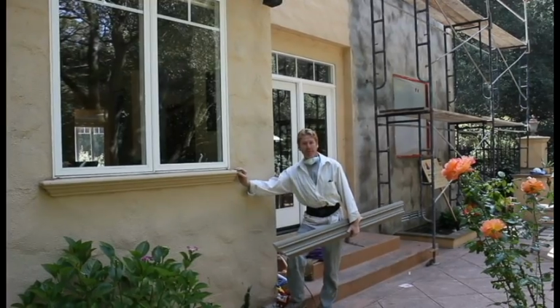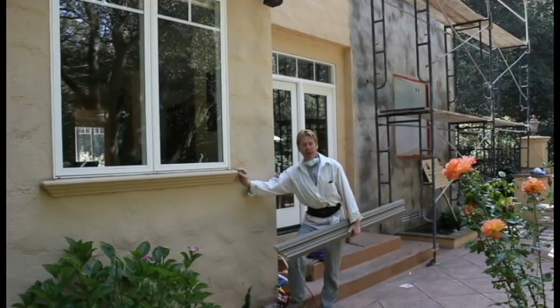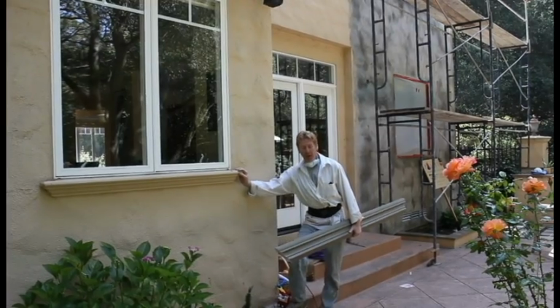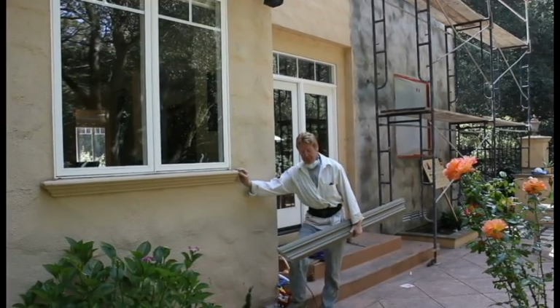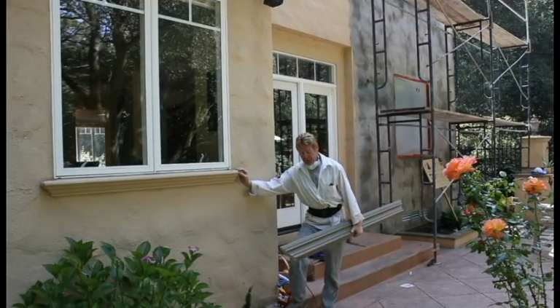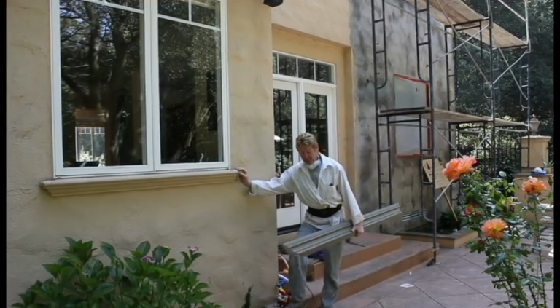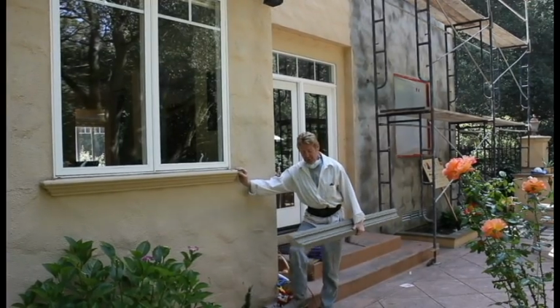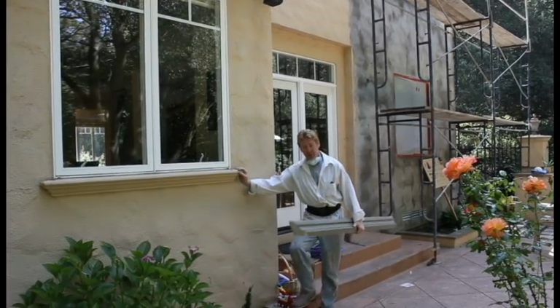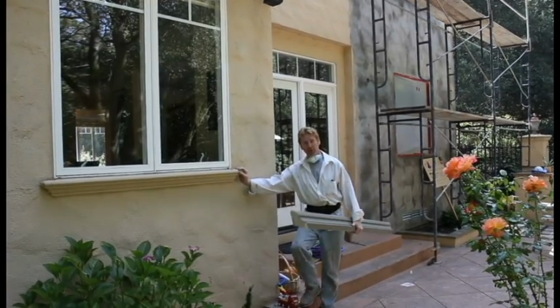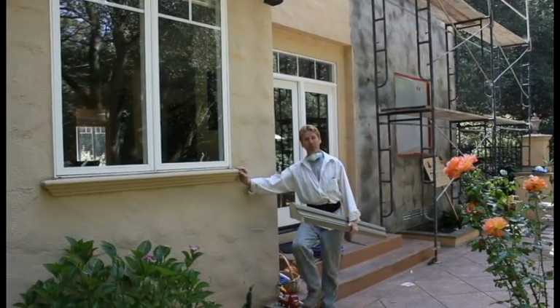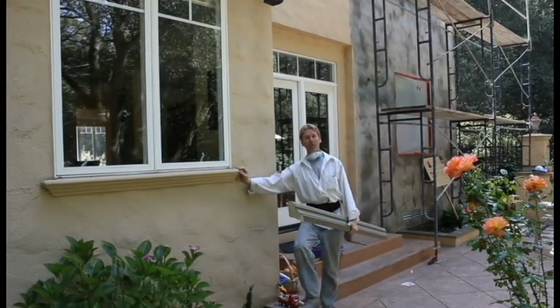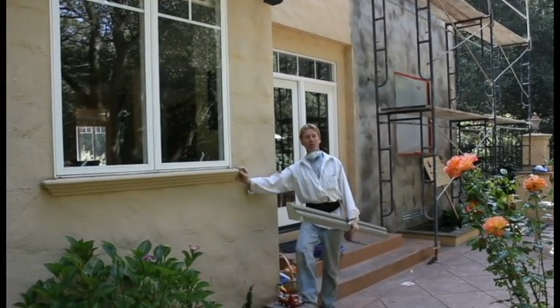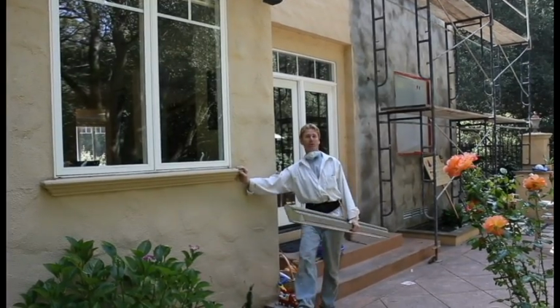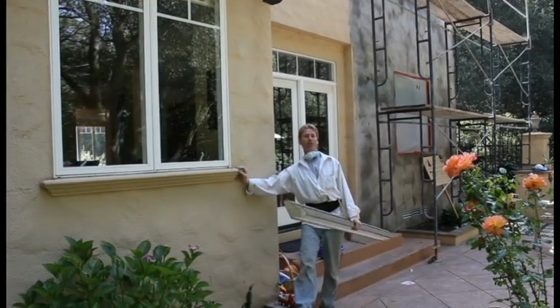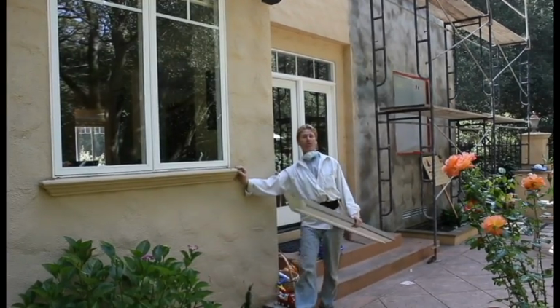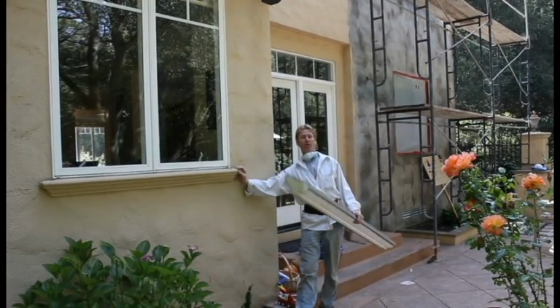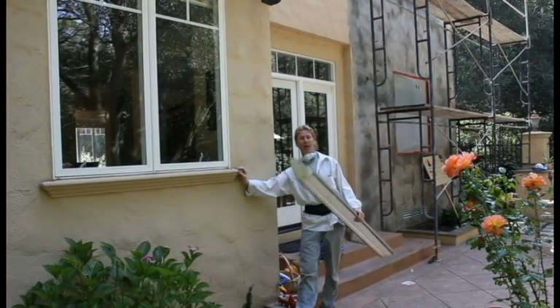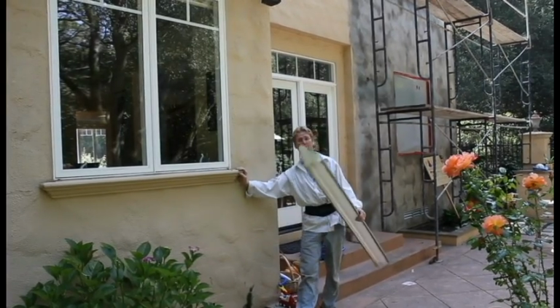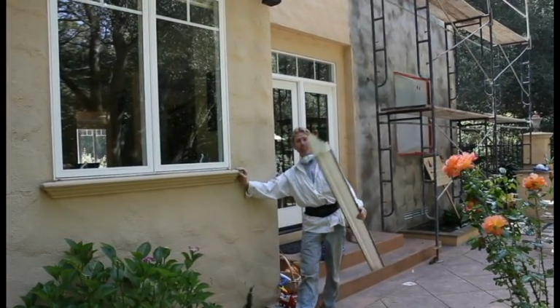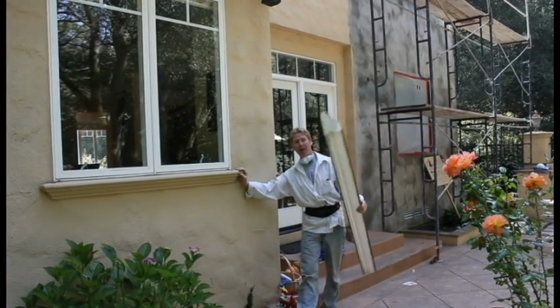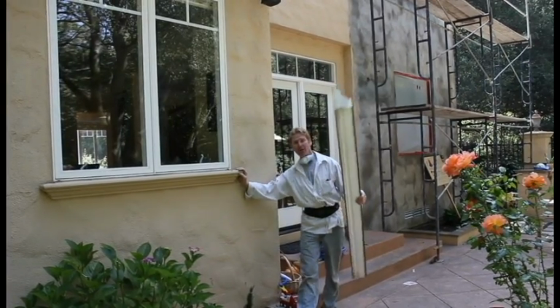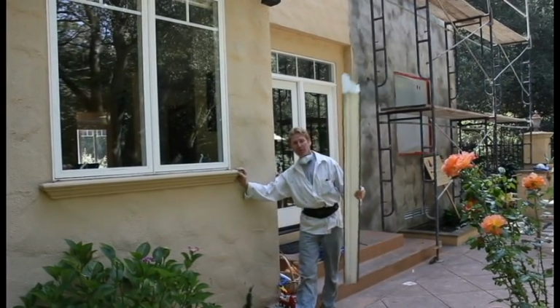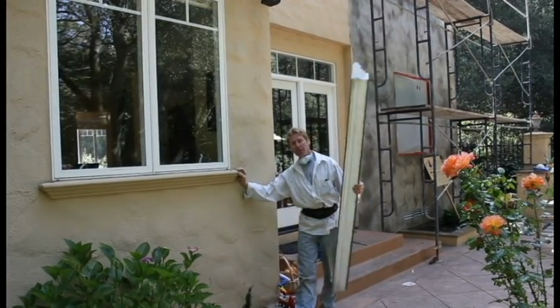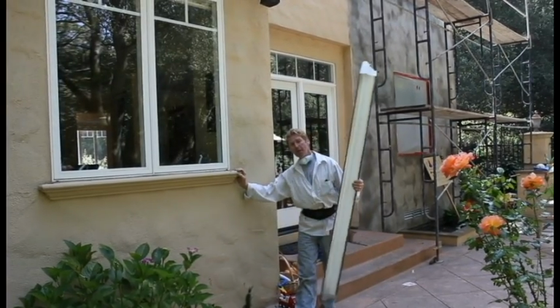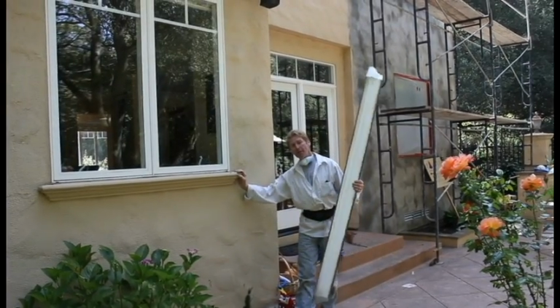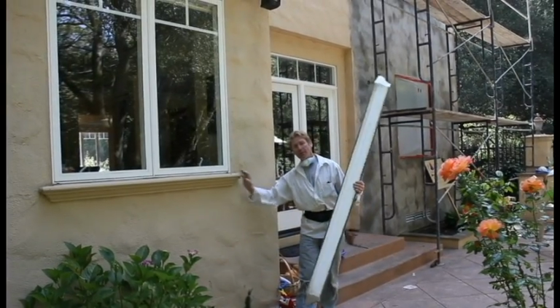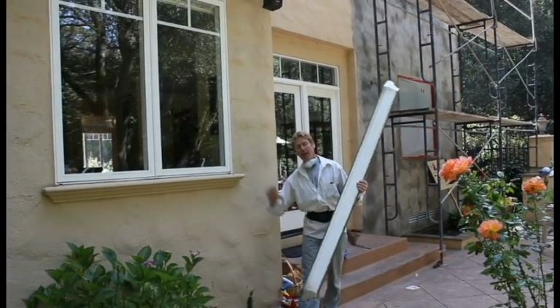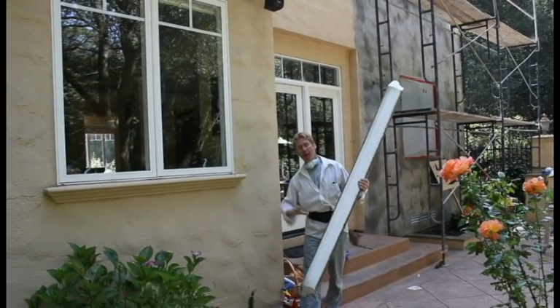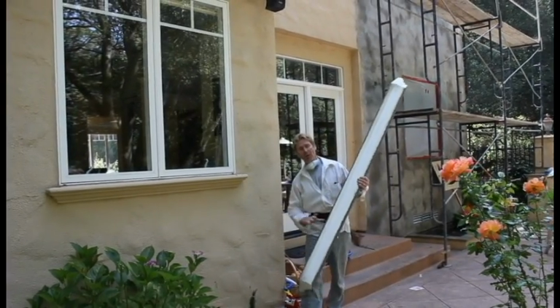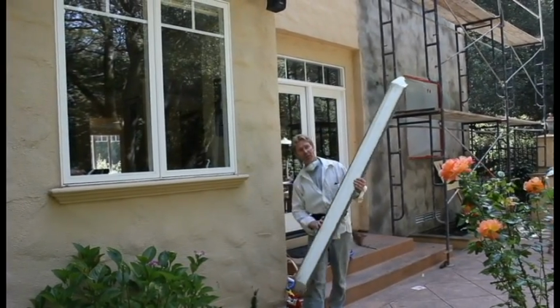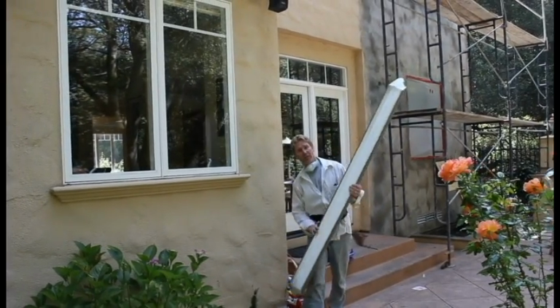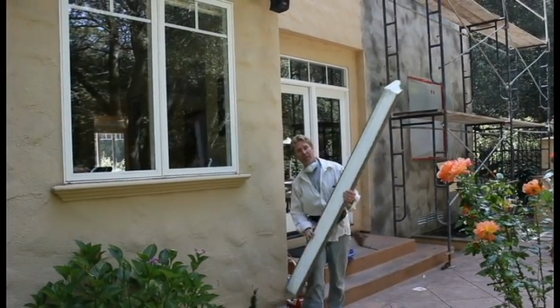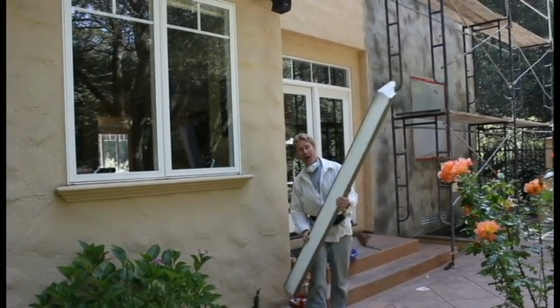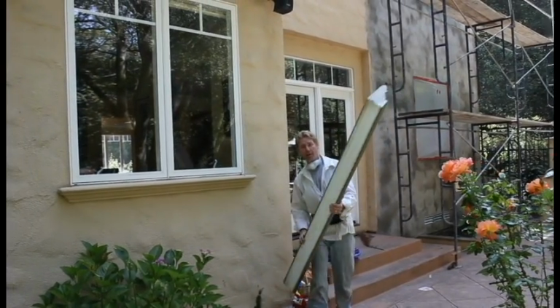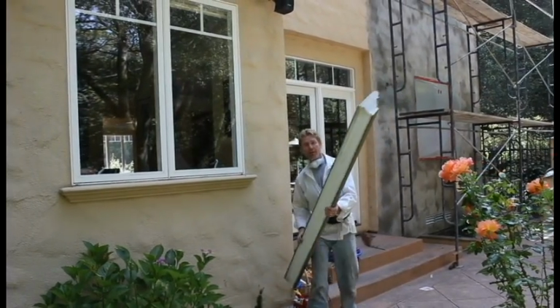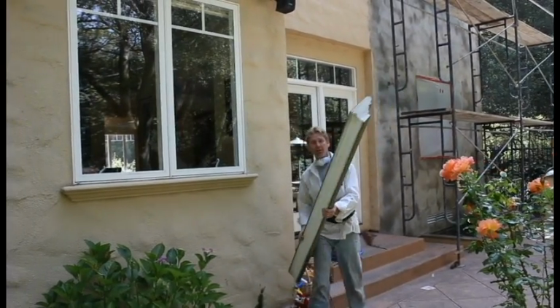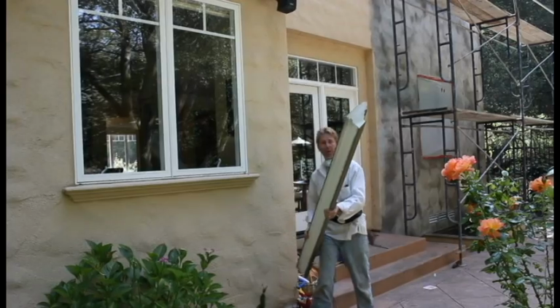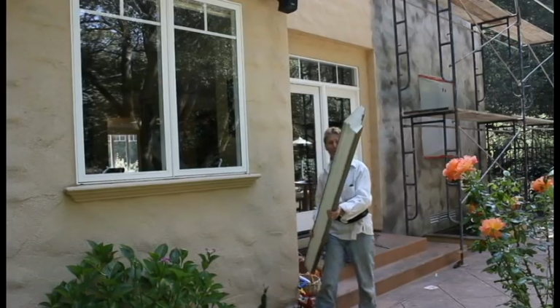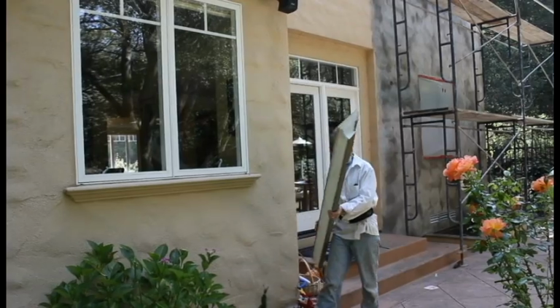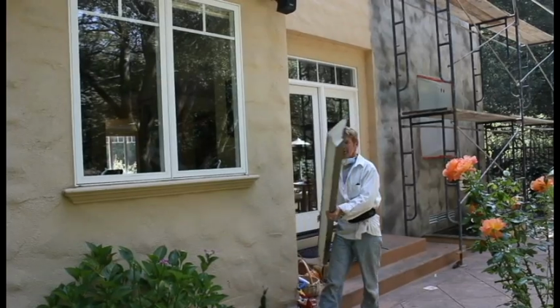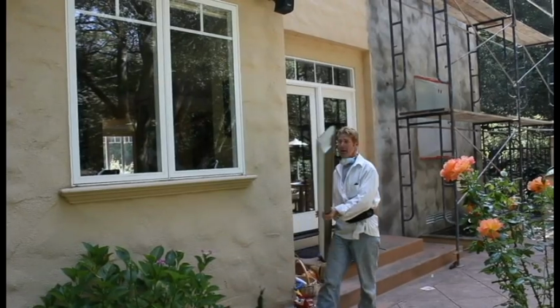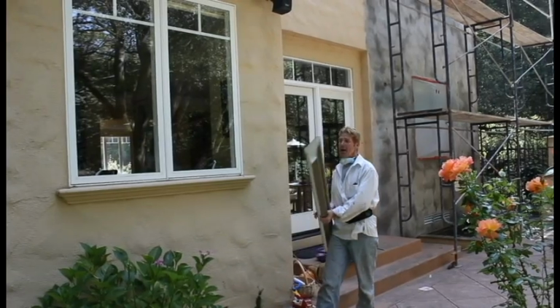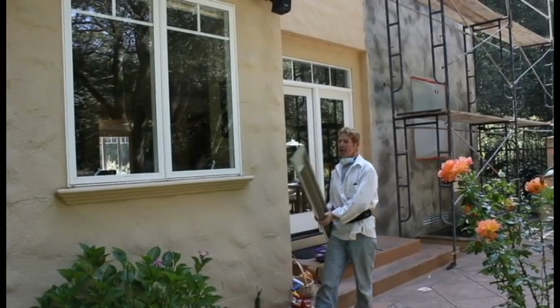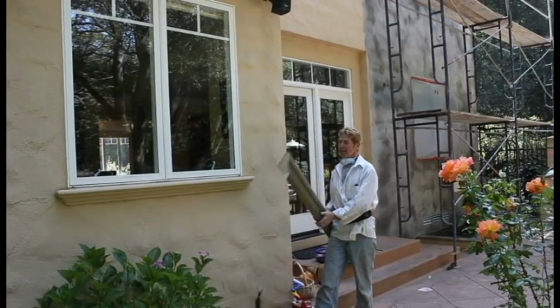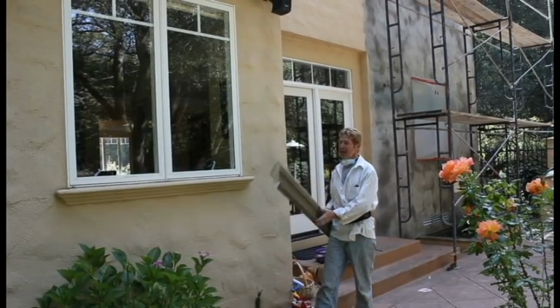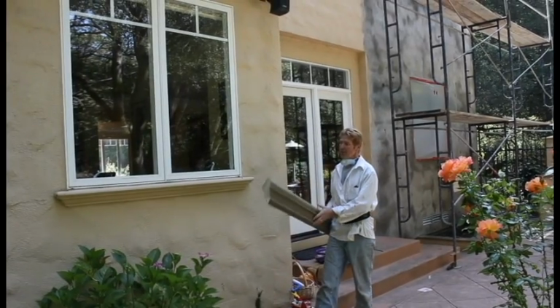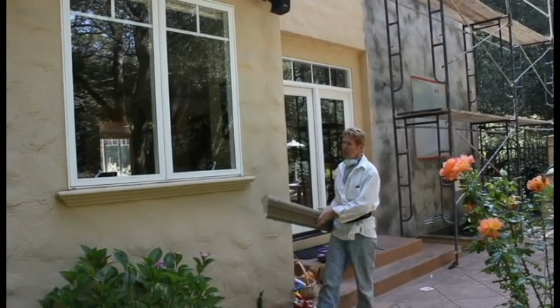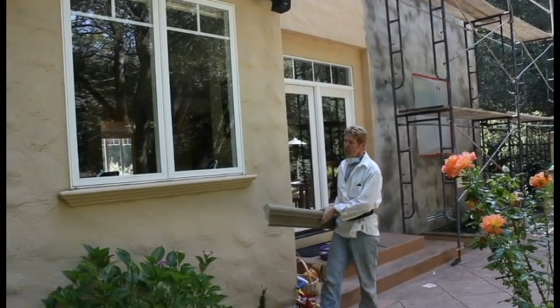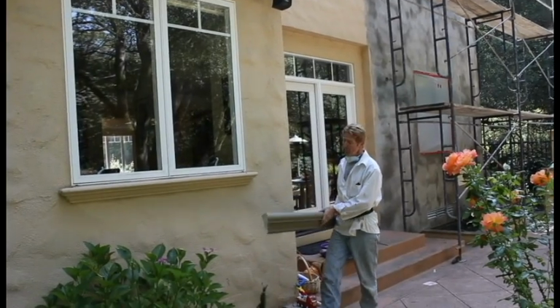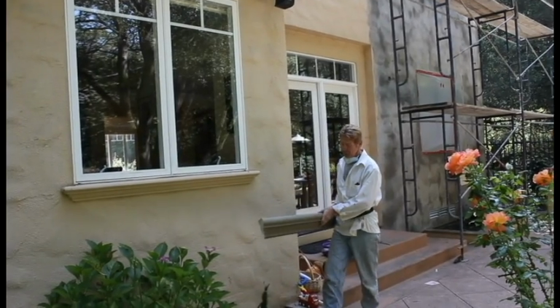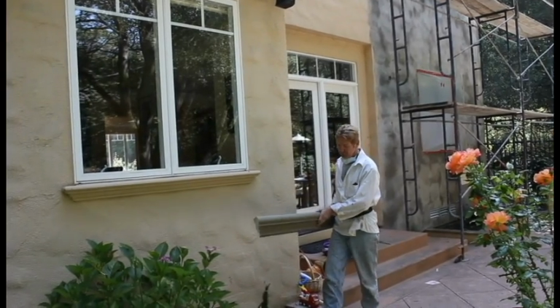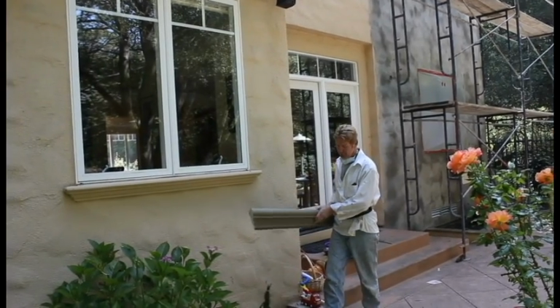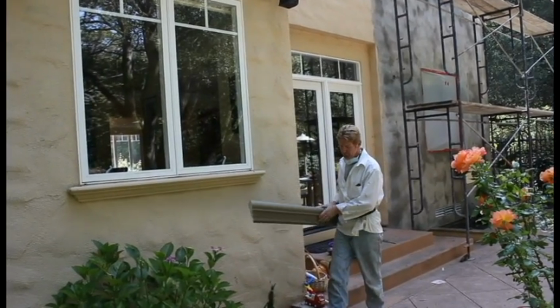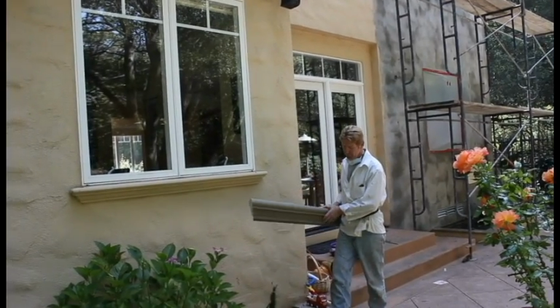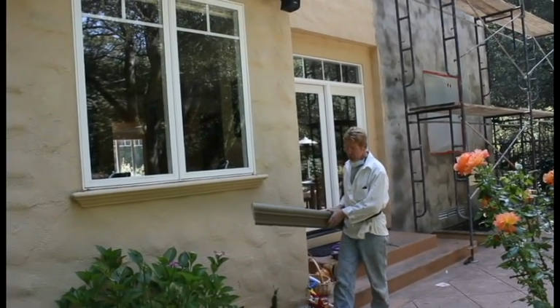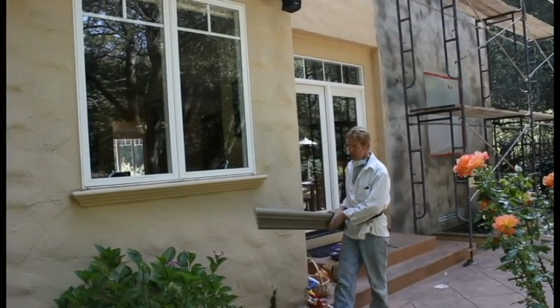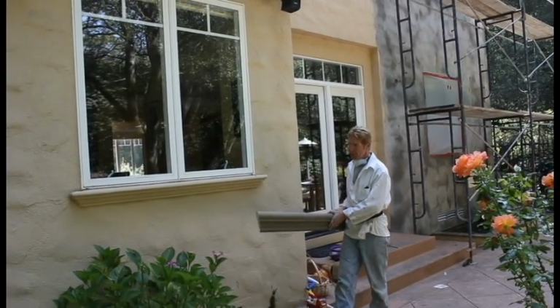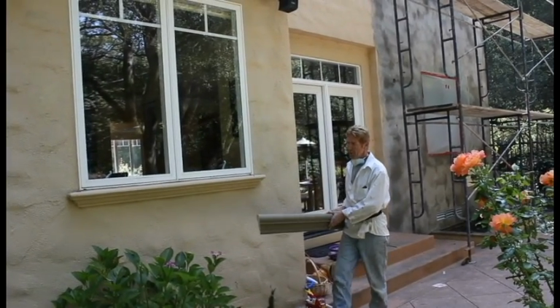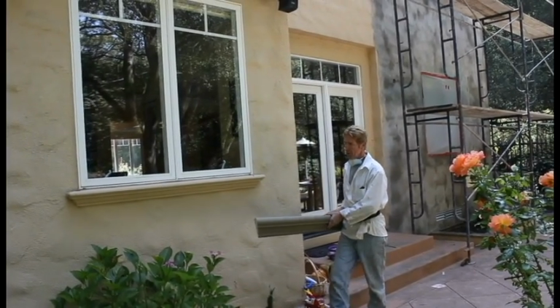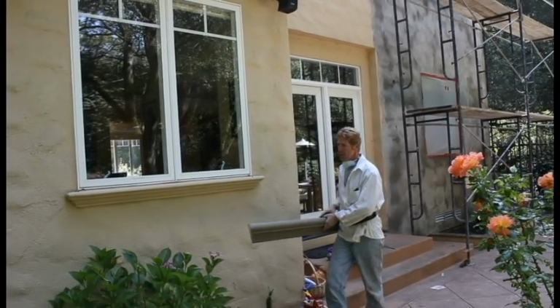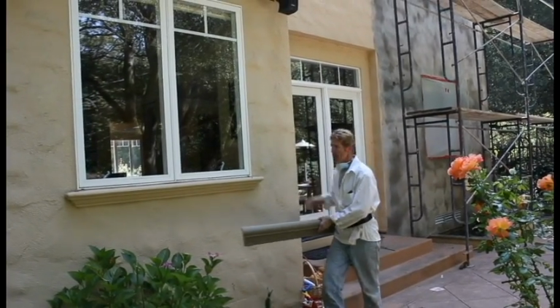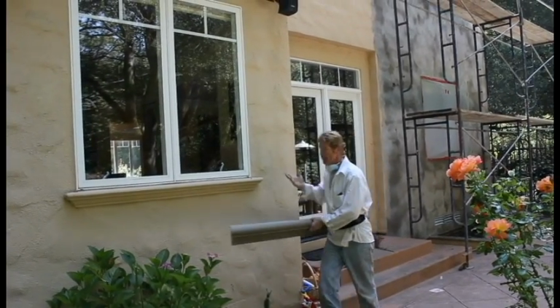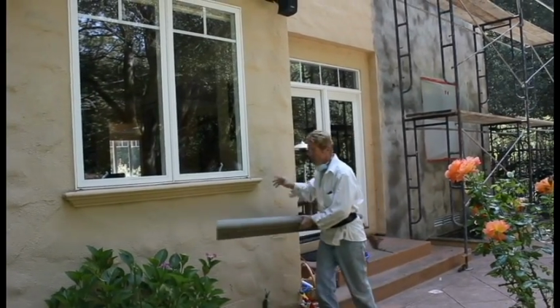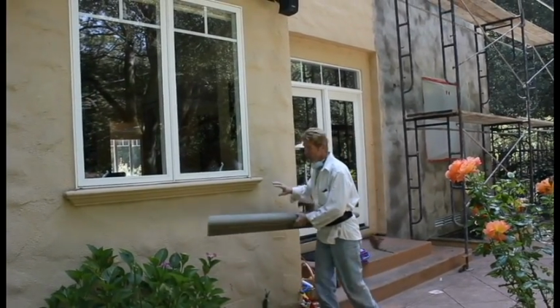Howdy guys, Kirk here with Kirk Giordano Plastering. Today what Jason and I are going to show you is how to attach molds to walls.